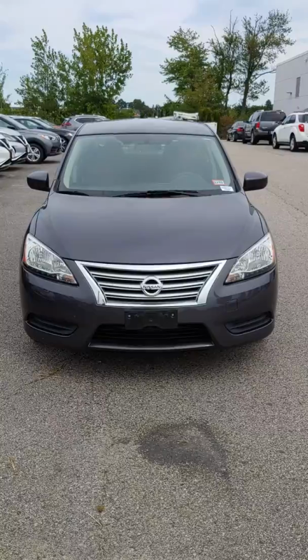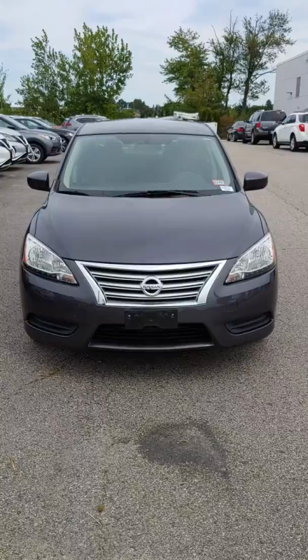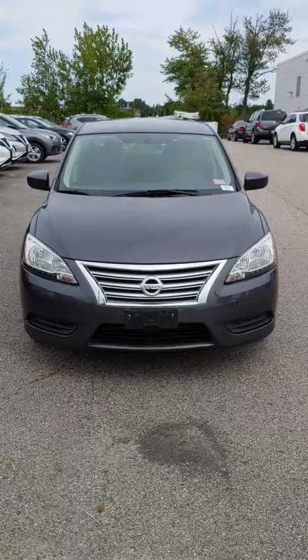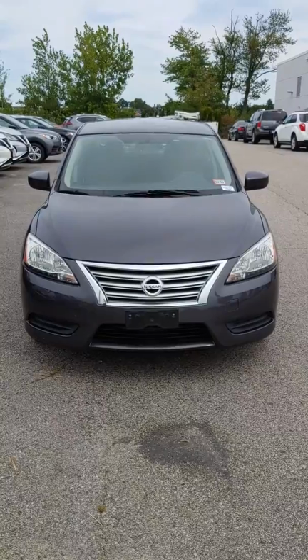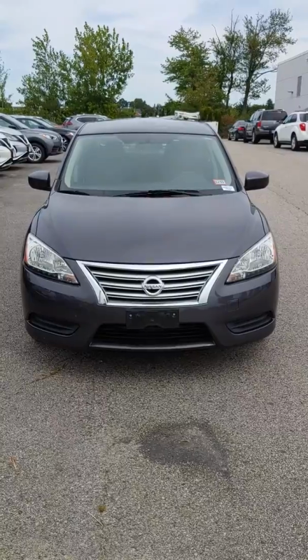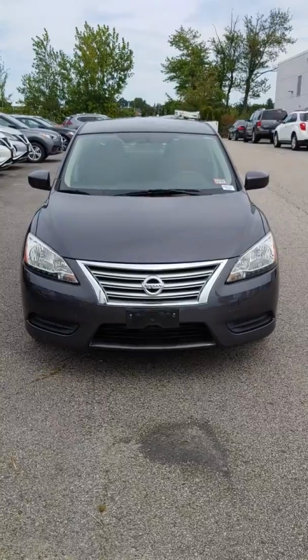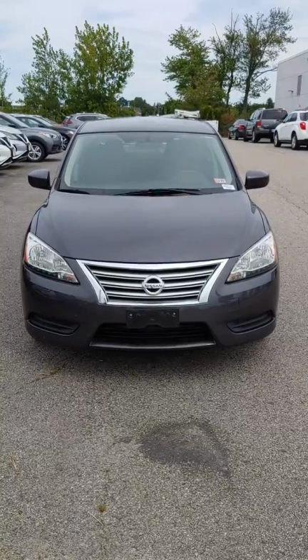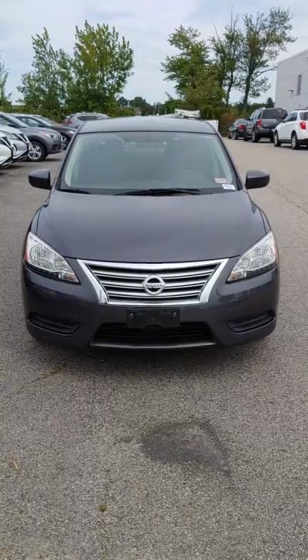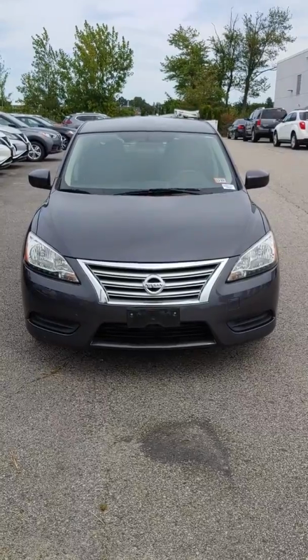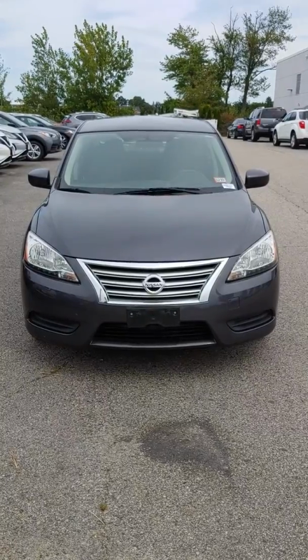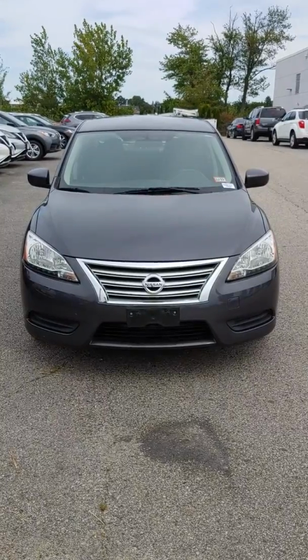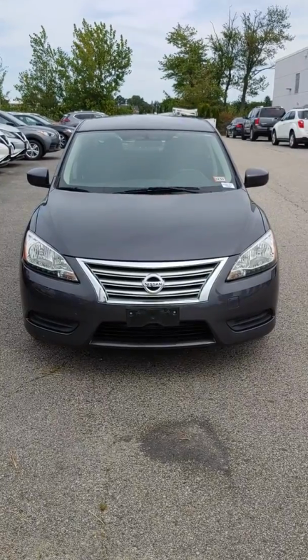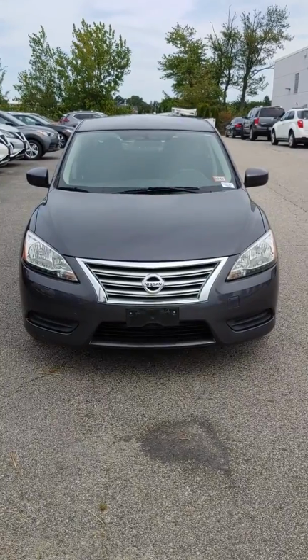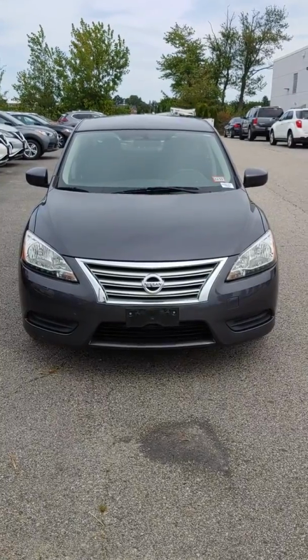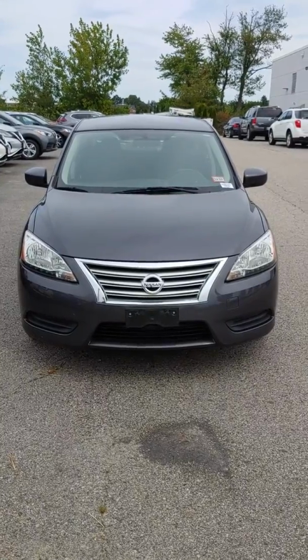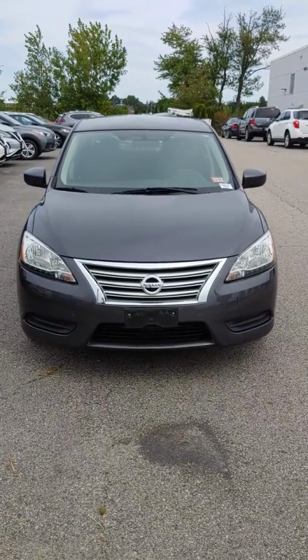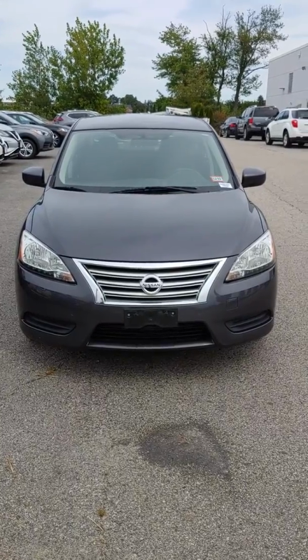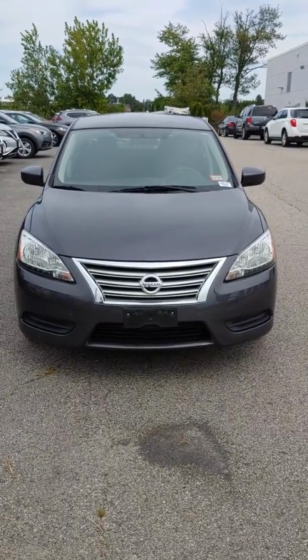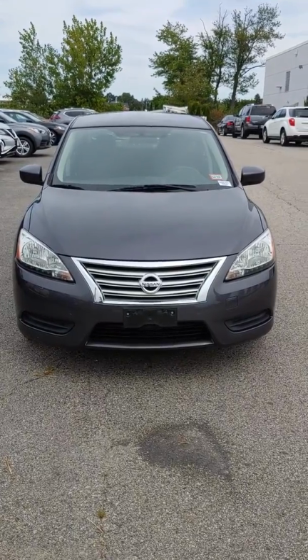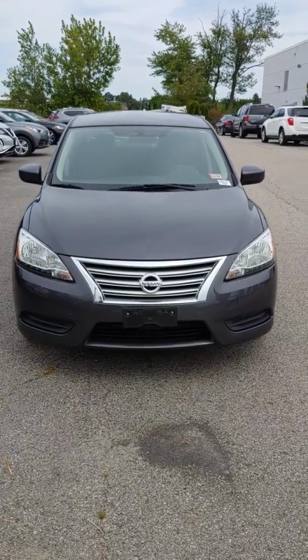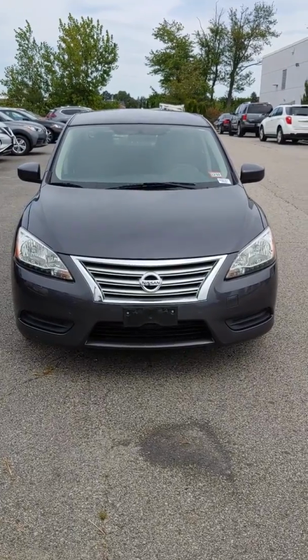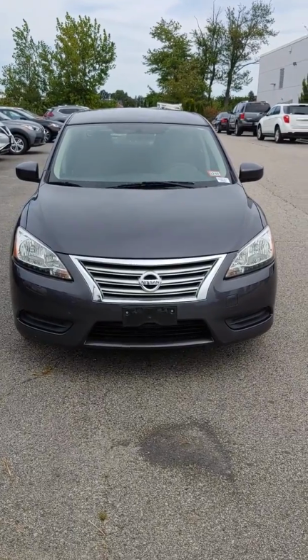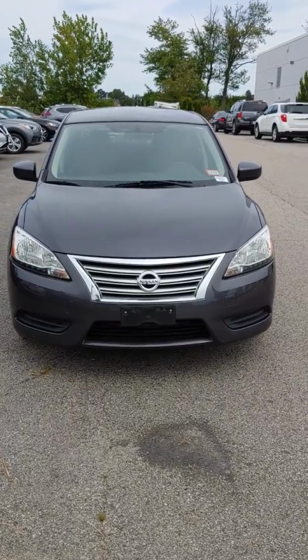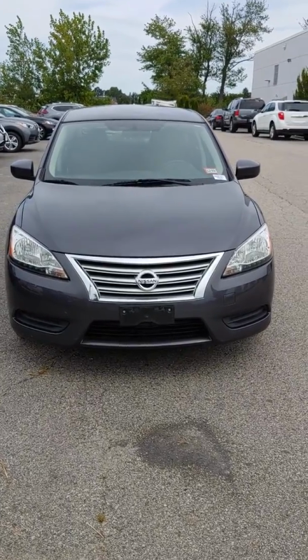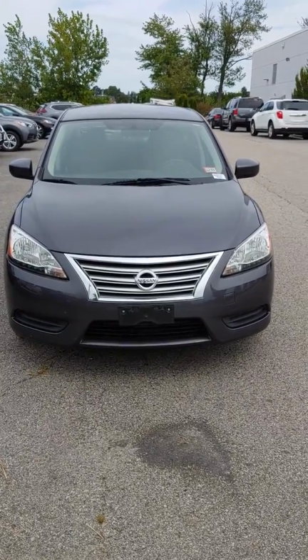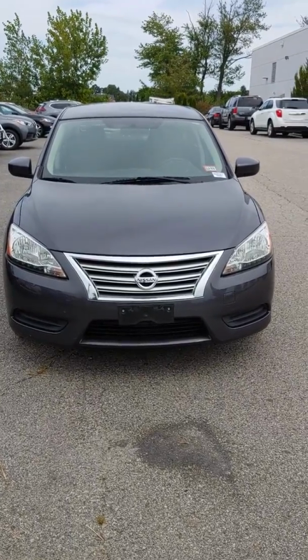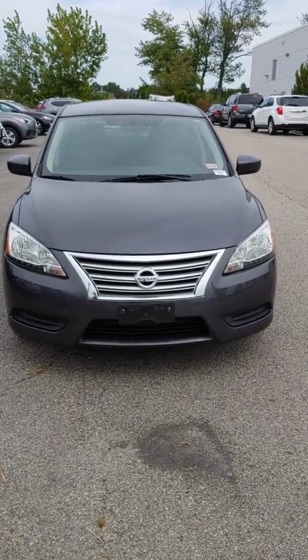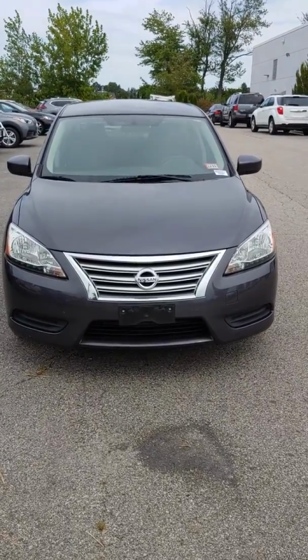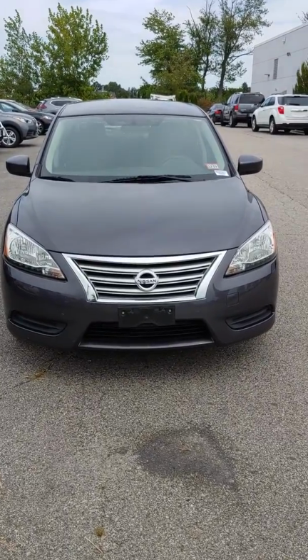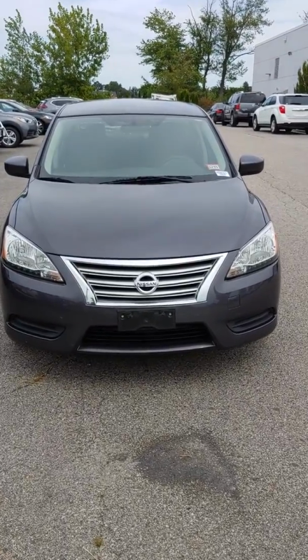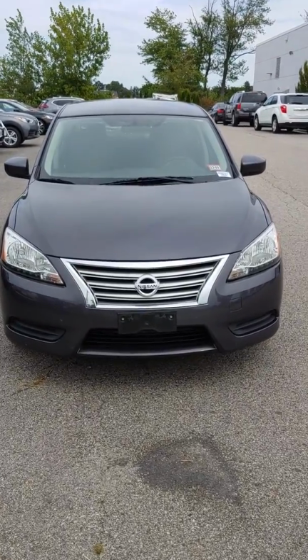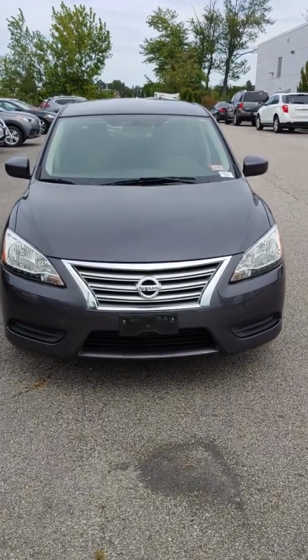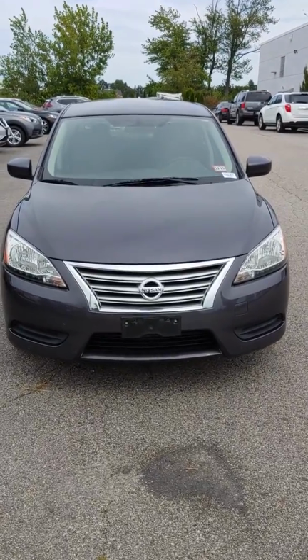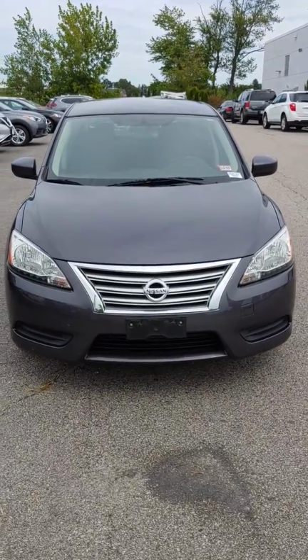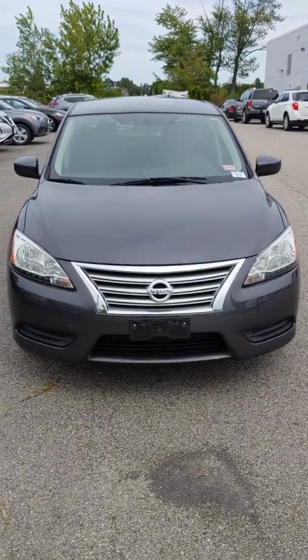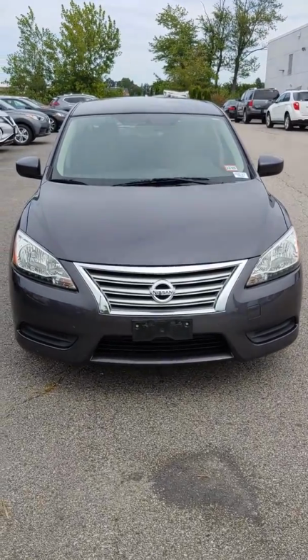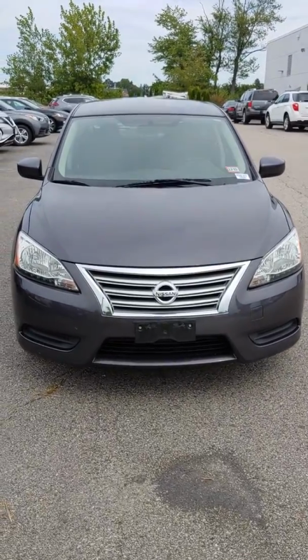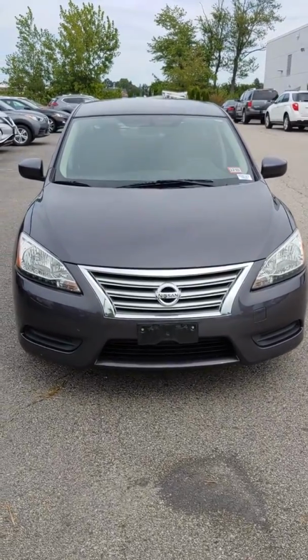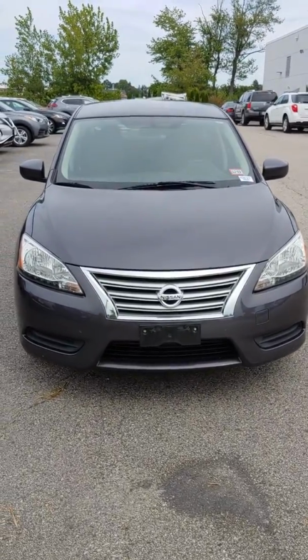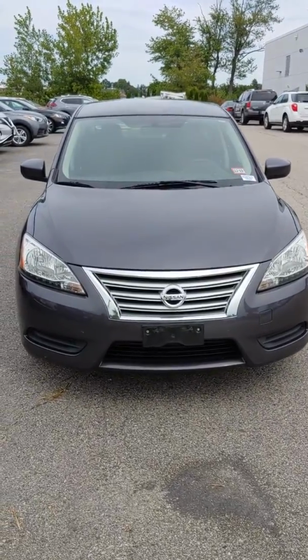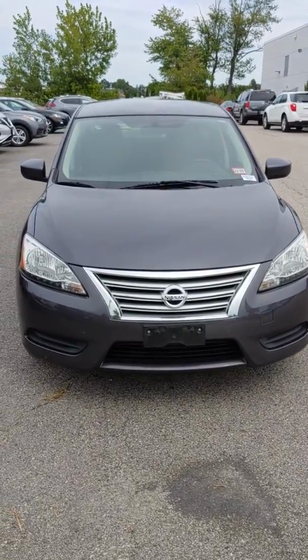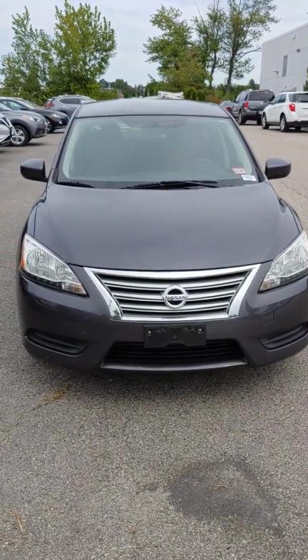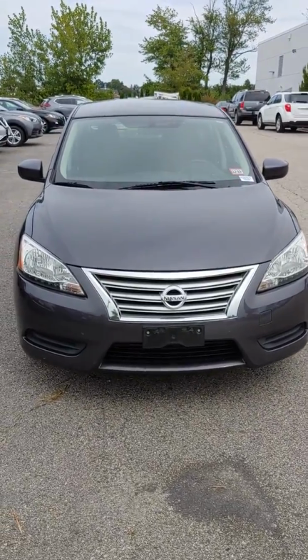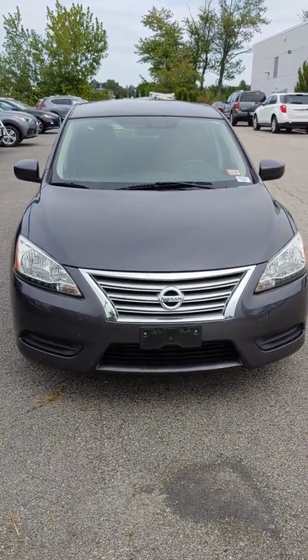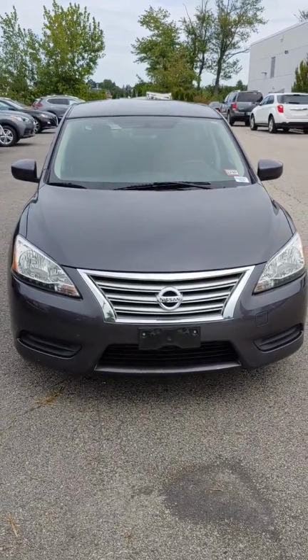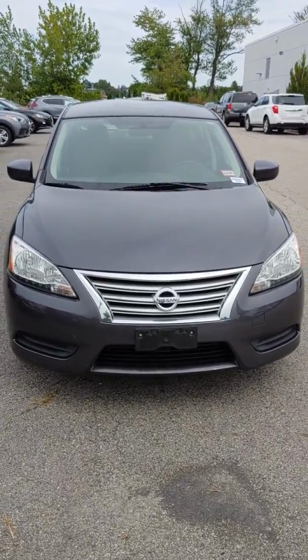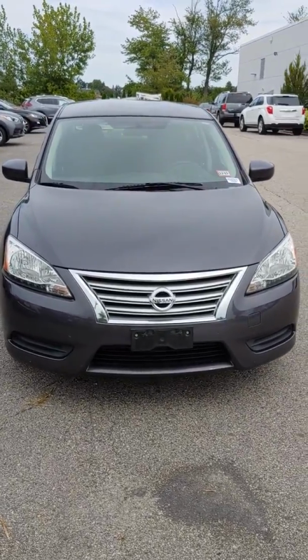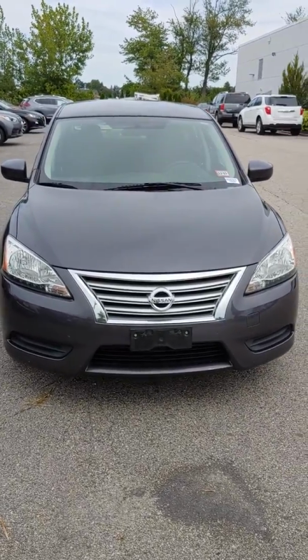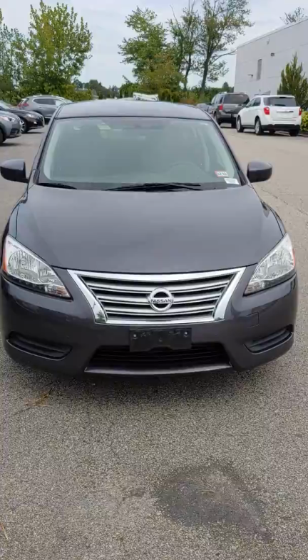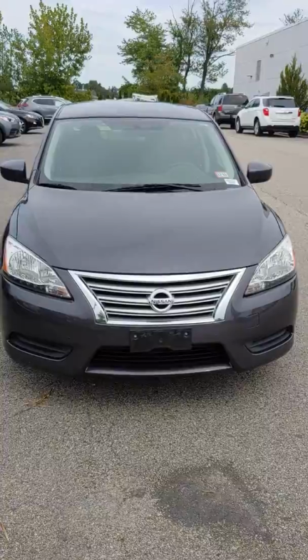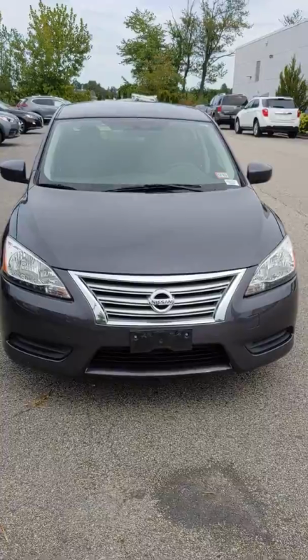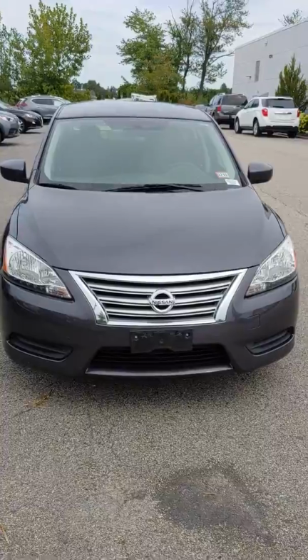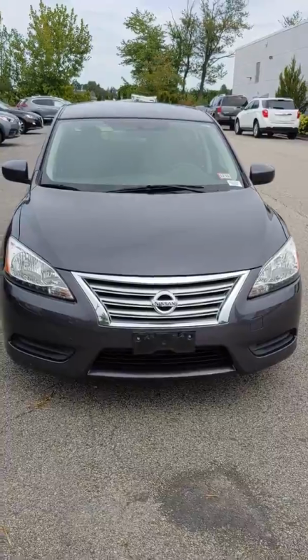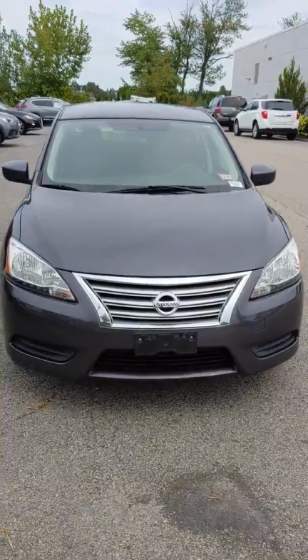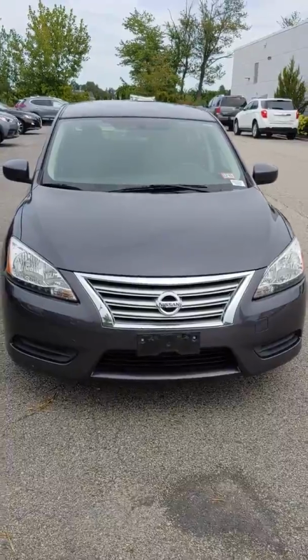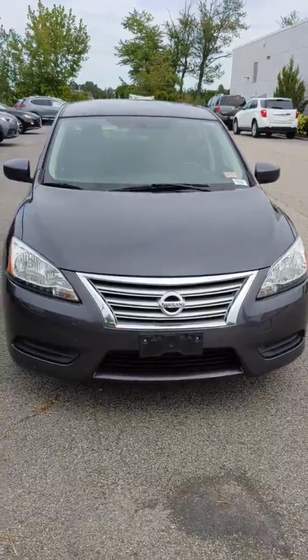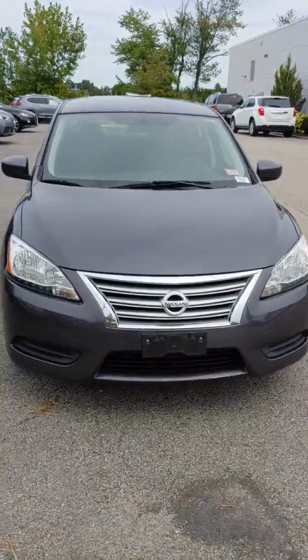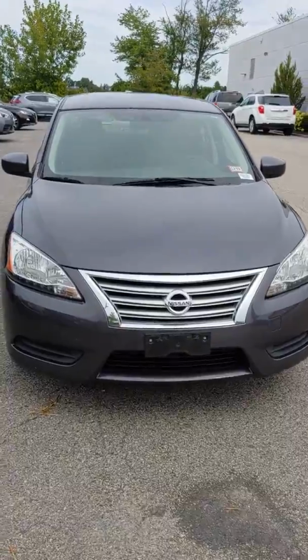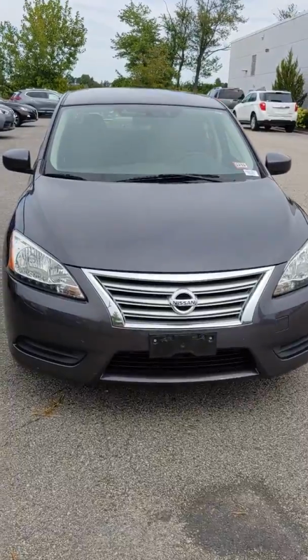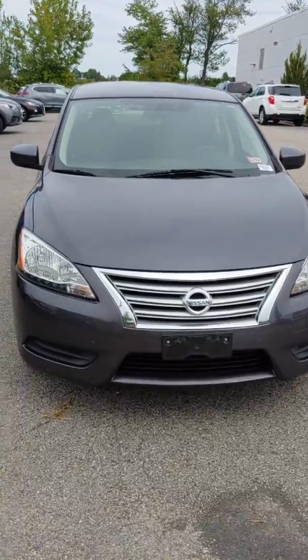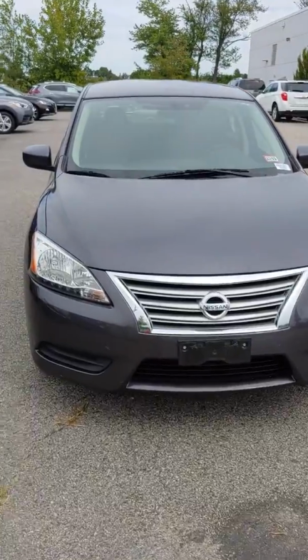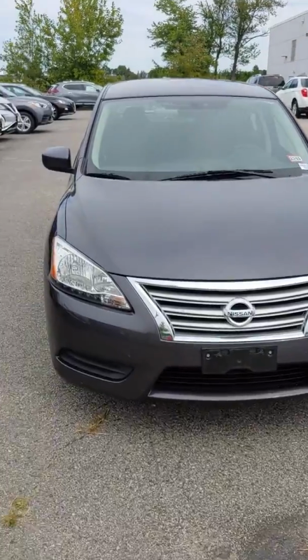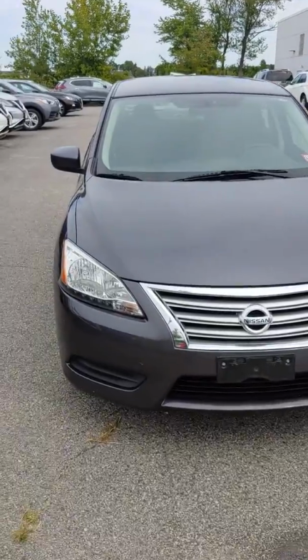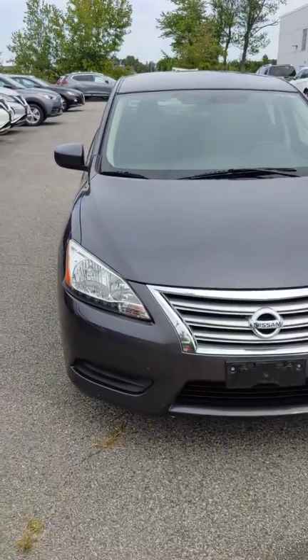Hey Kristen, this is Neil over at Autofair Nissan Stratum. I just wanted to show you this beautiful 2014 Nissan Sentra.